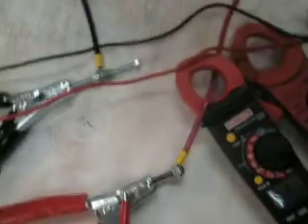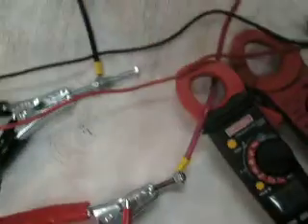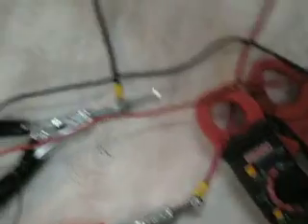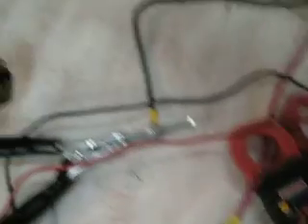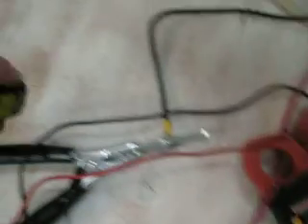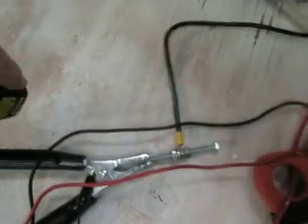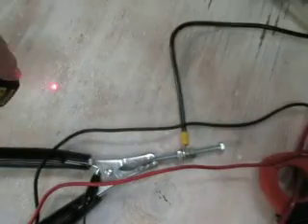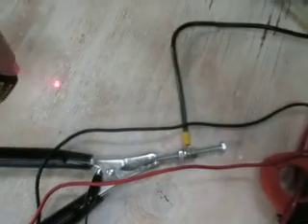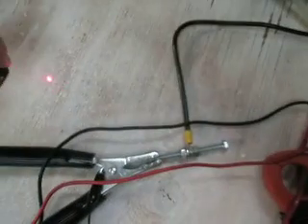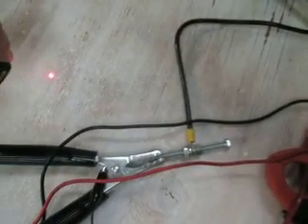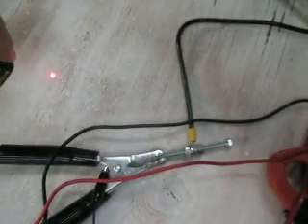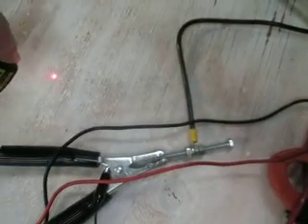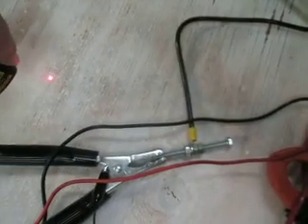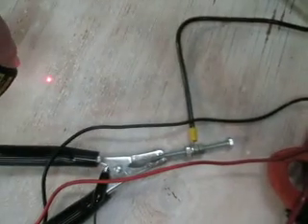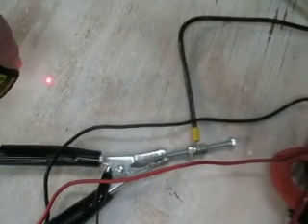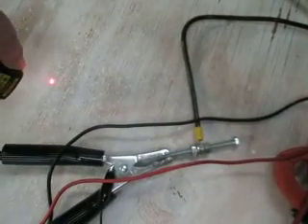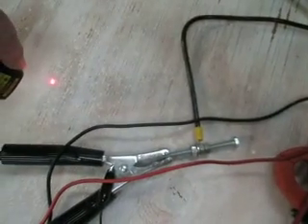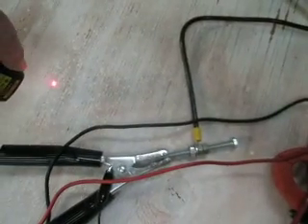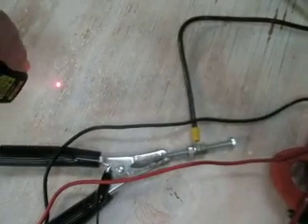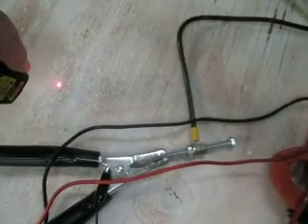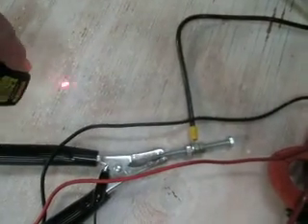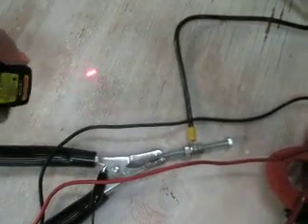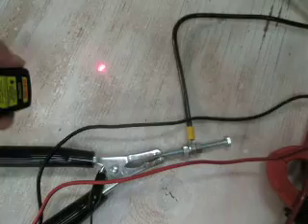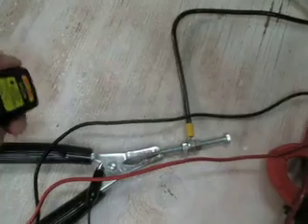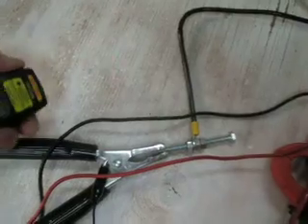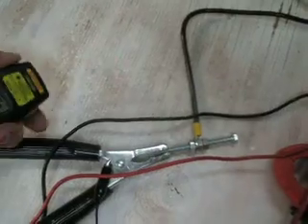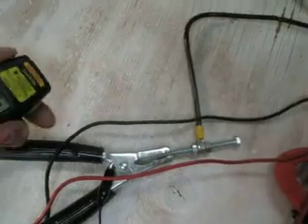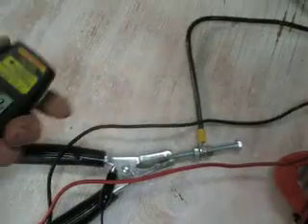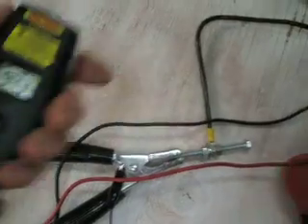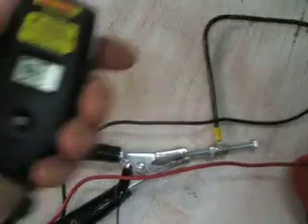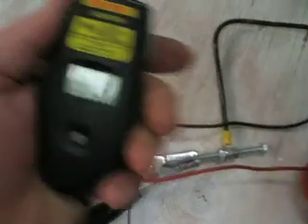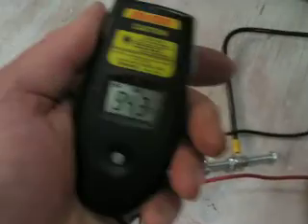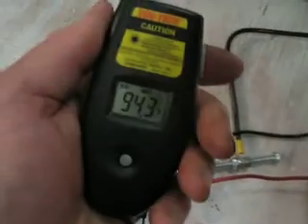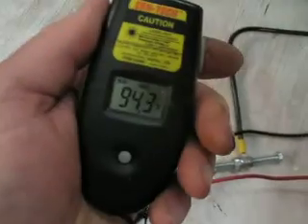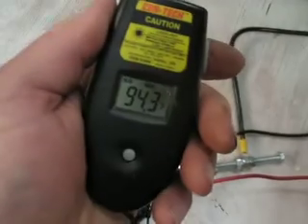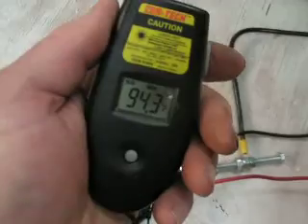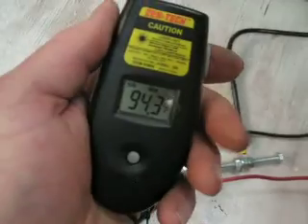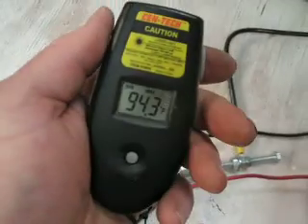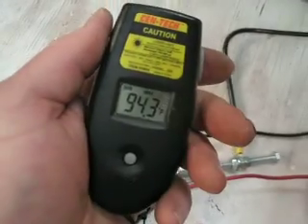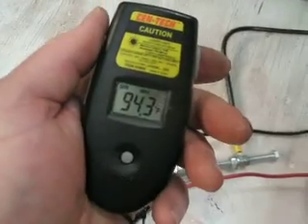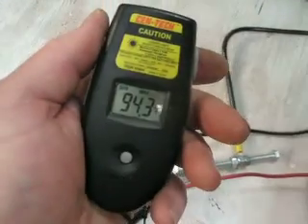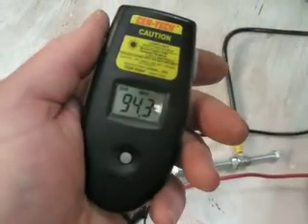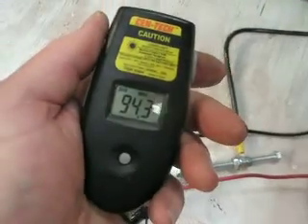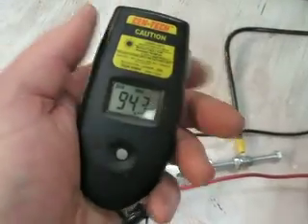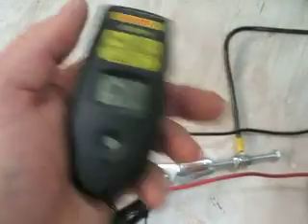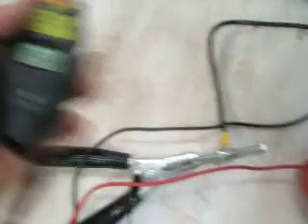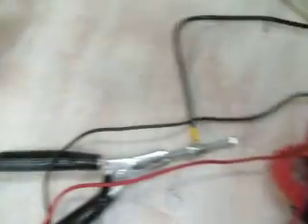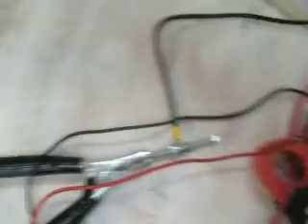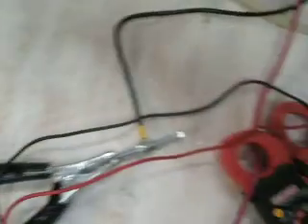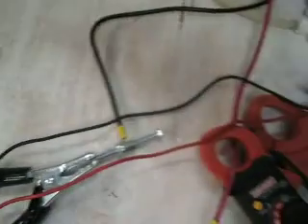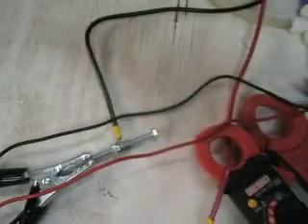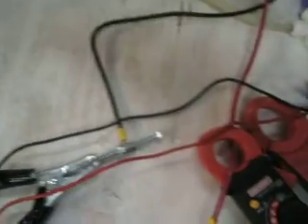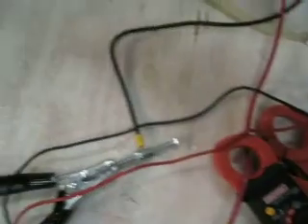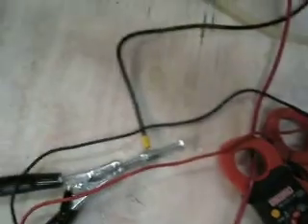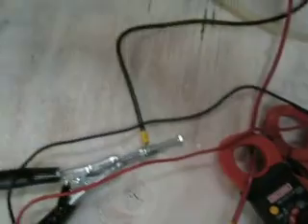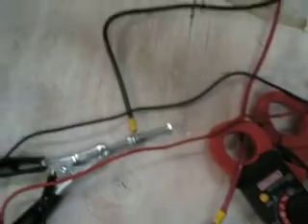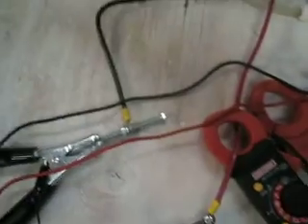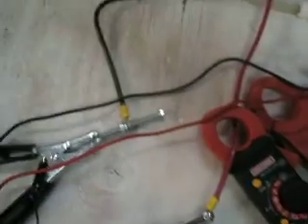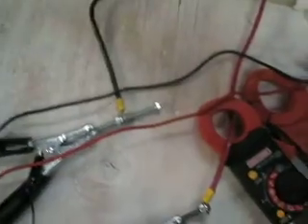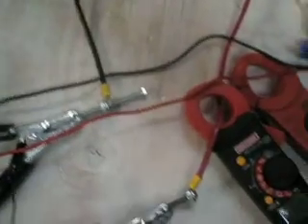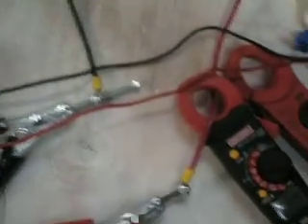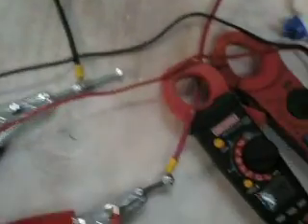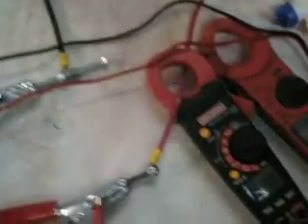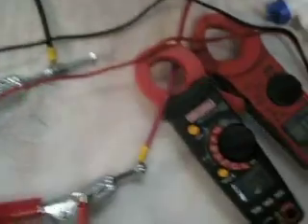I would have to say, it's warm in here. It's 94.3 degrees in my shop right now.